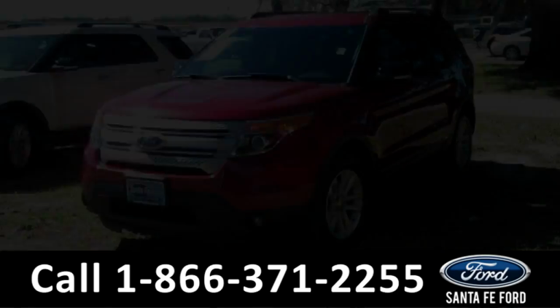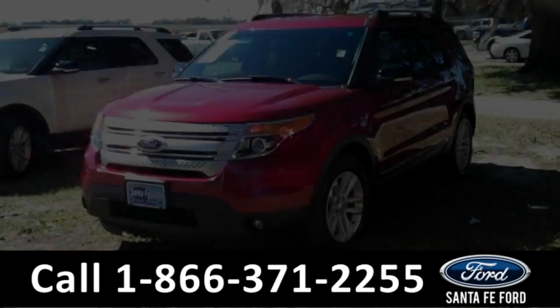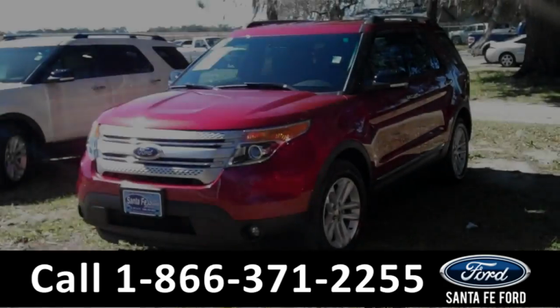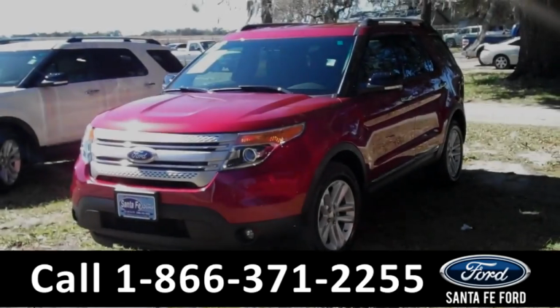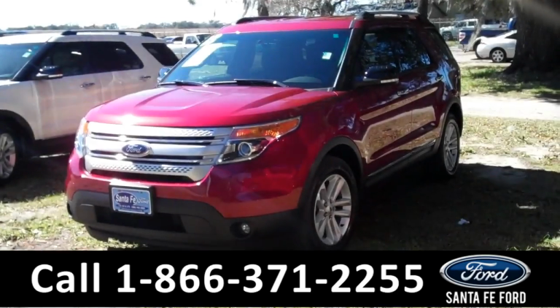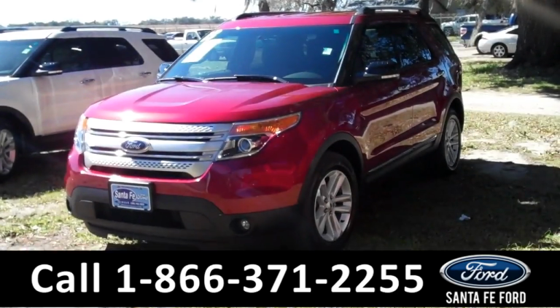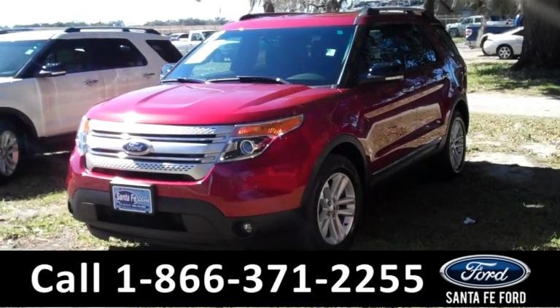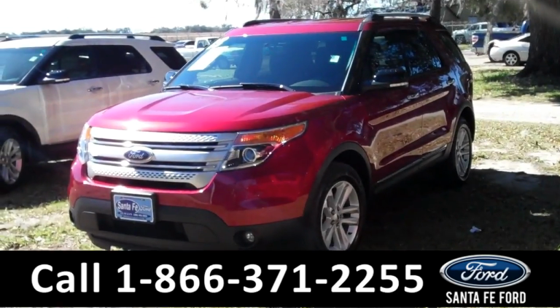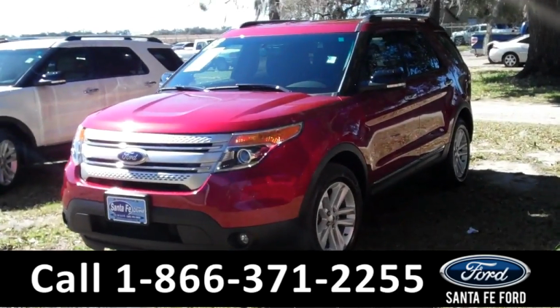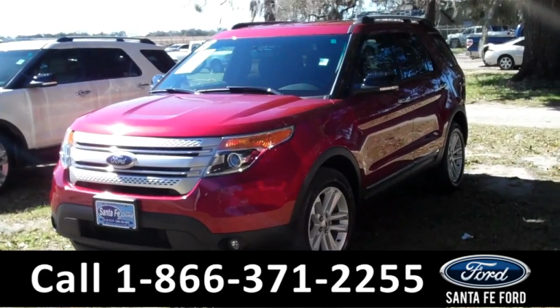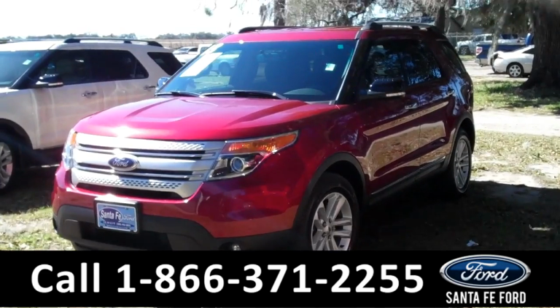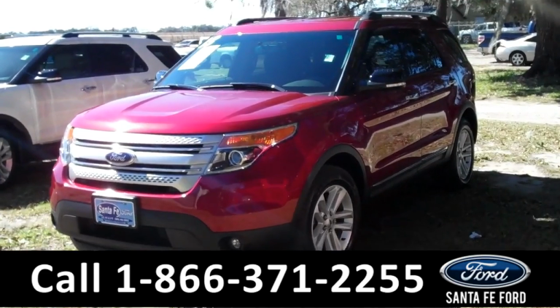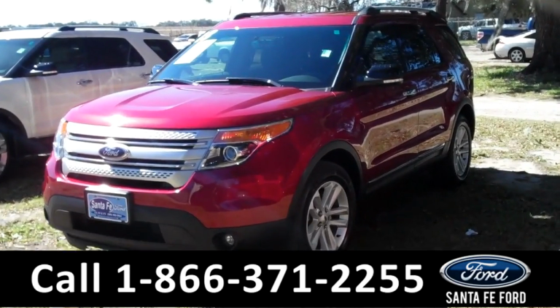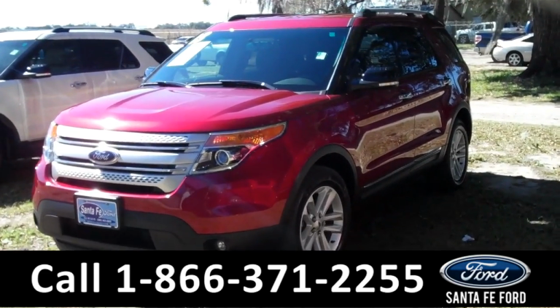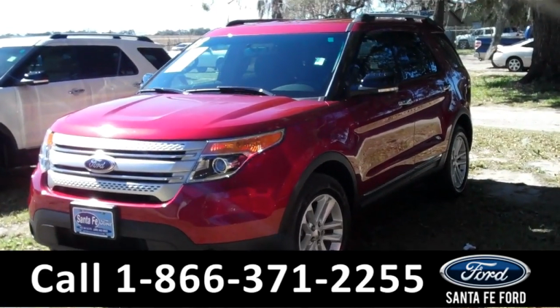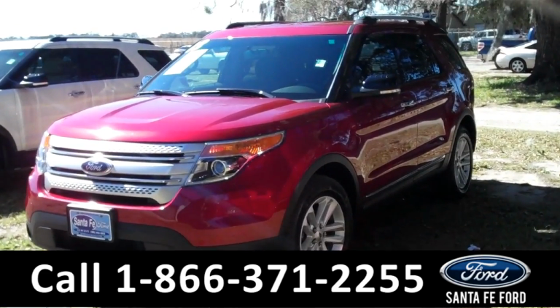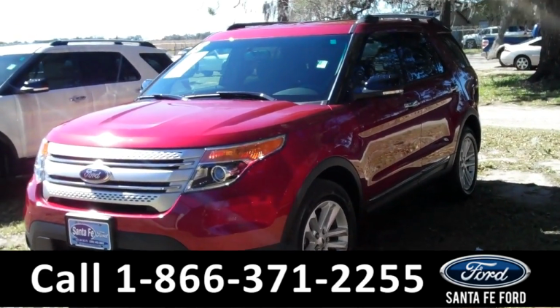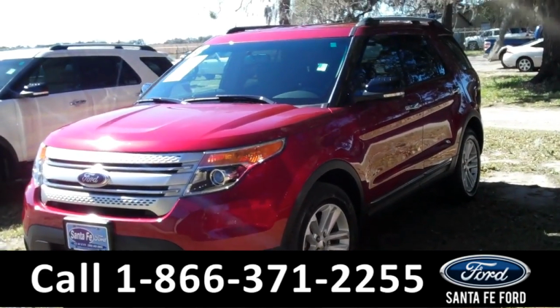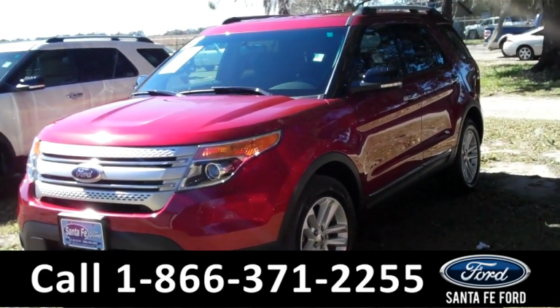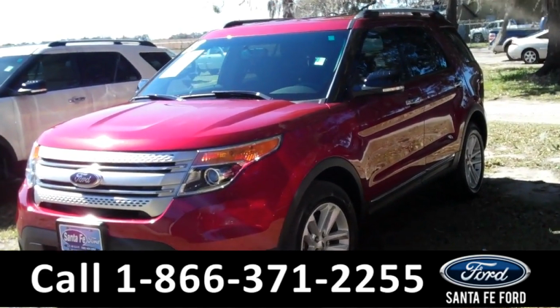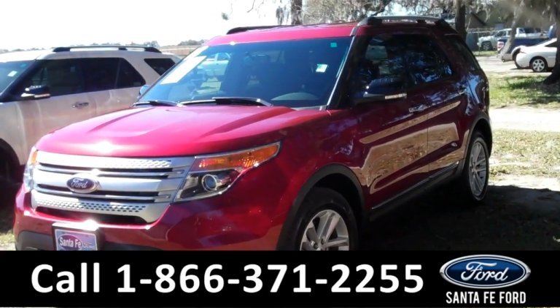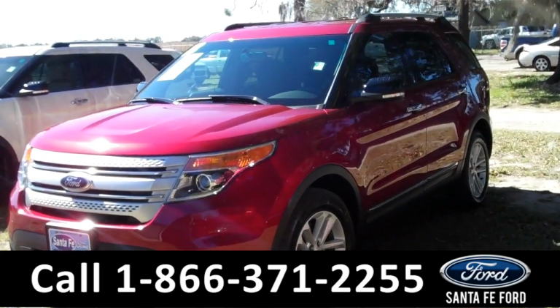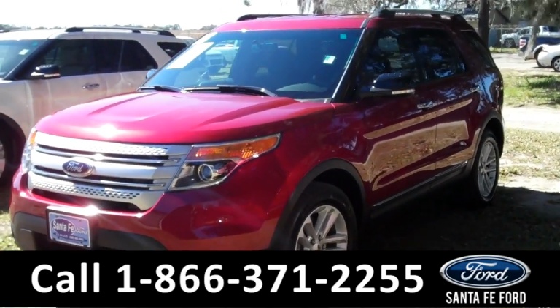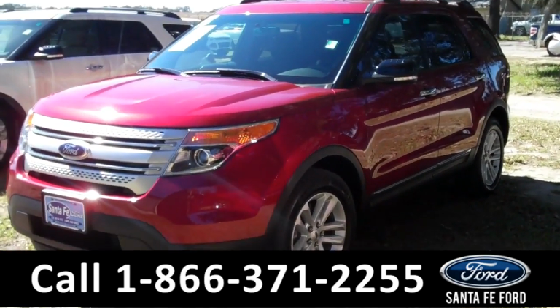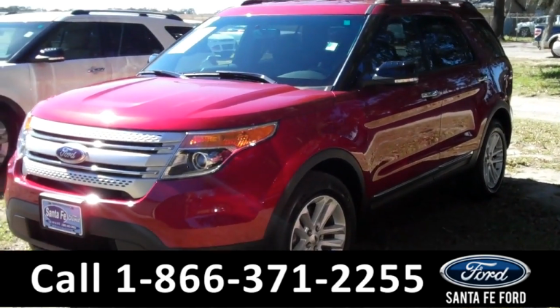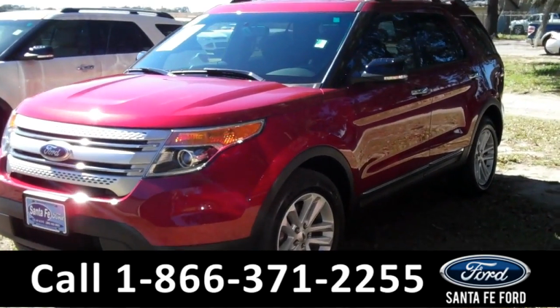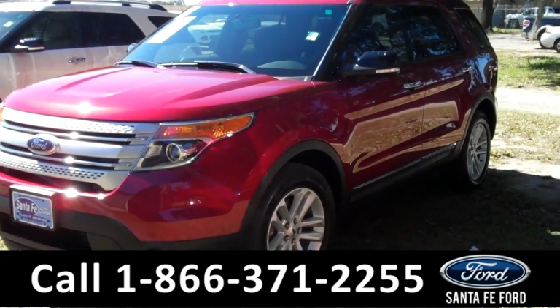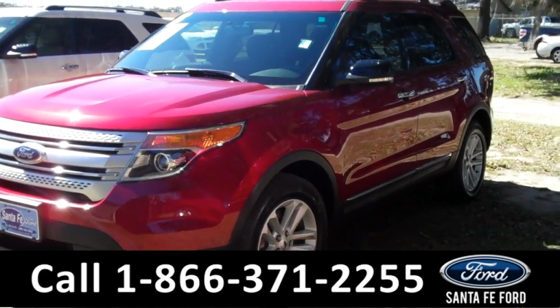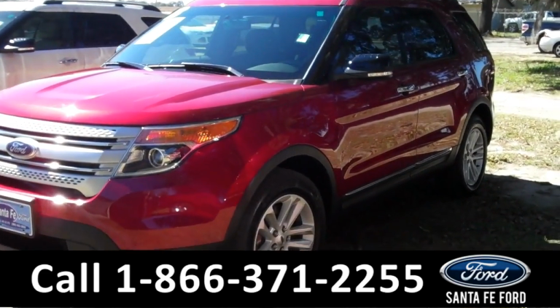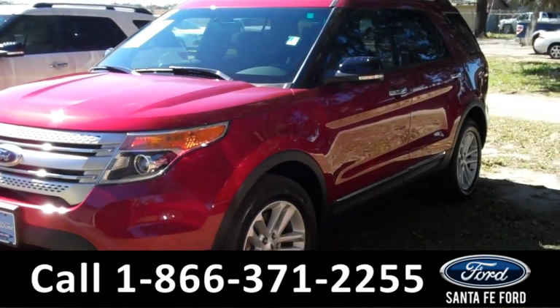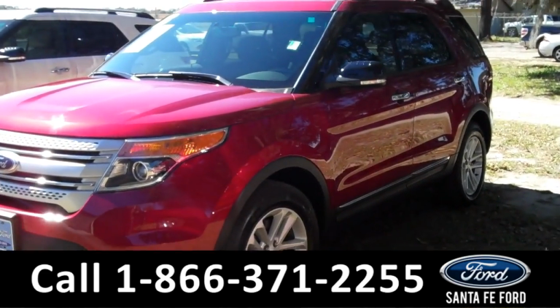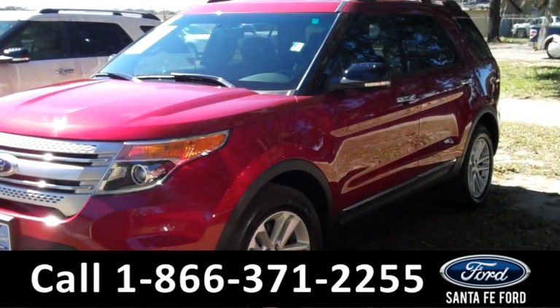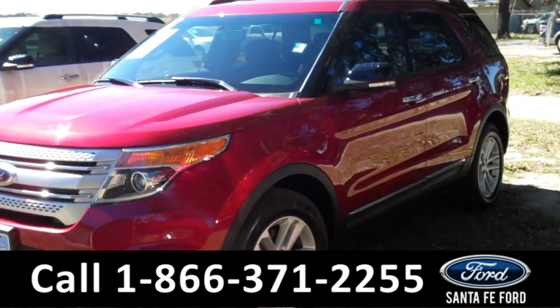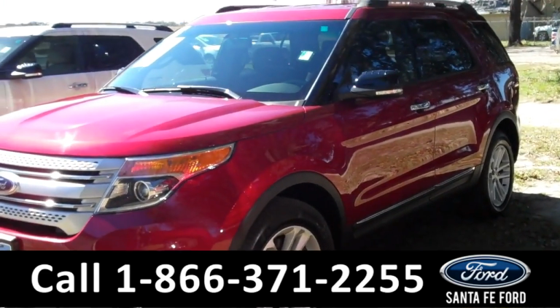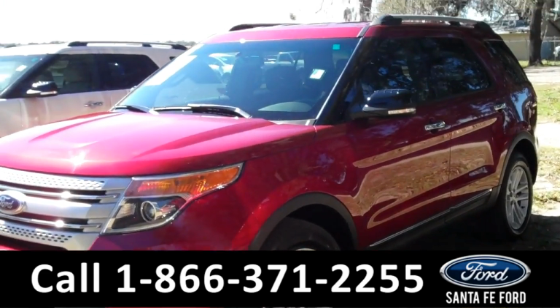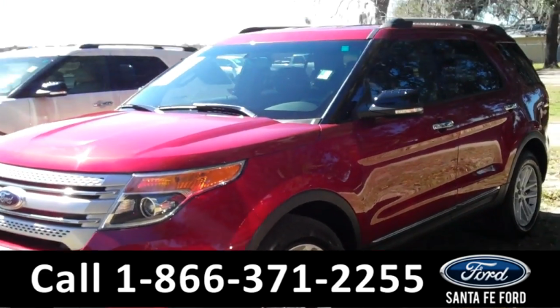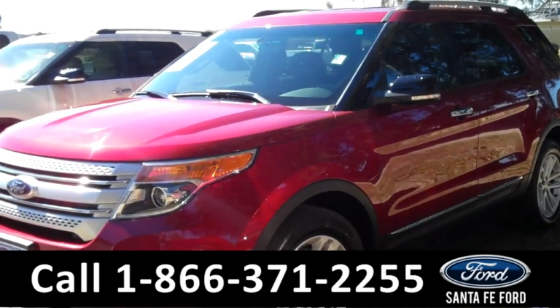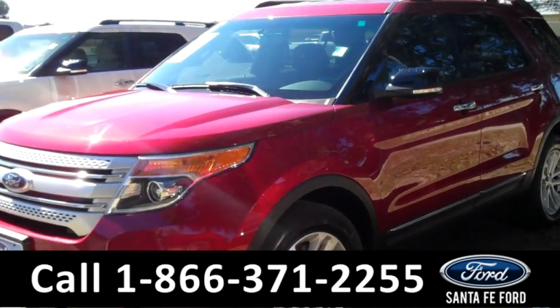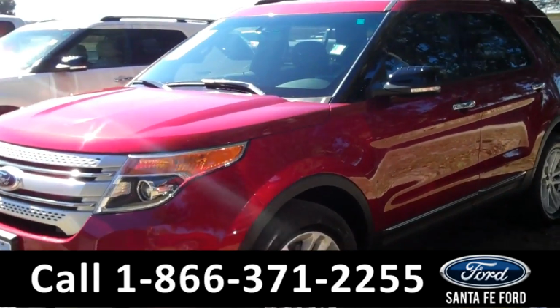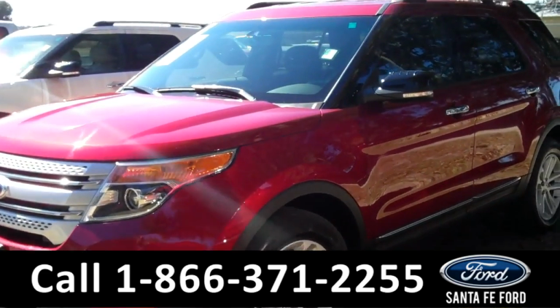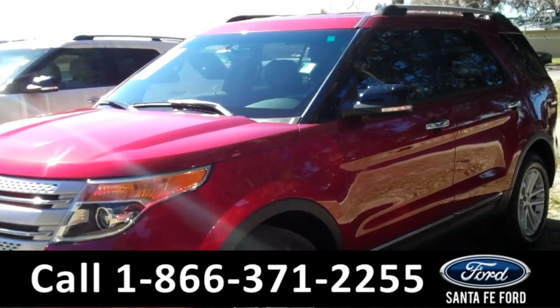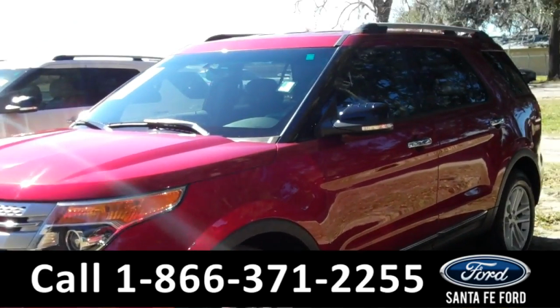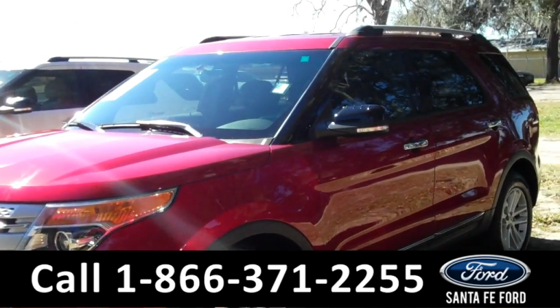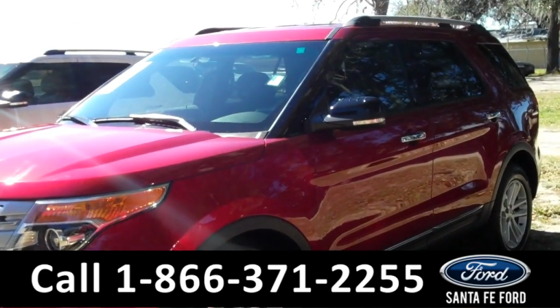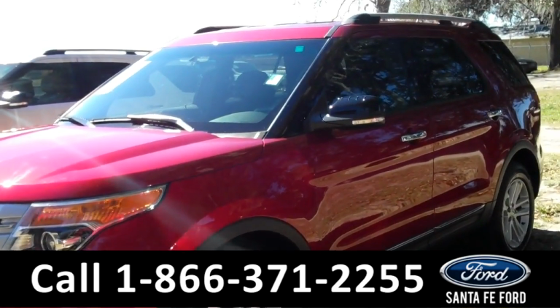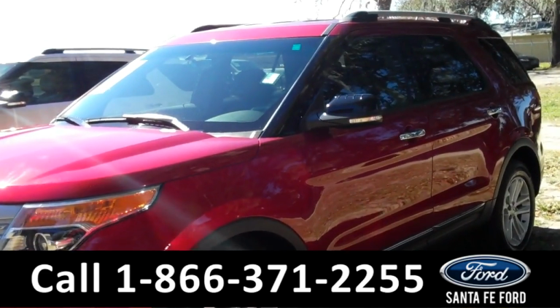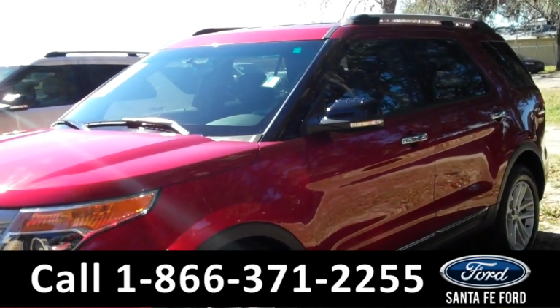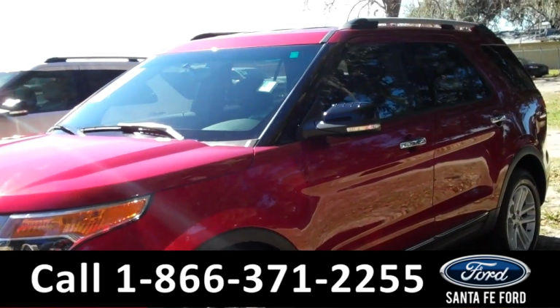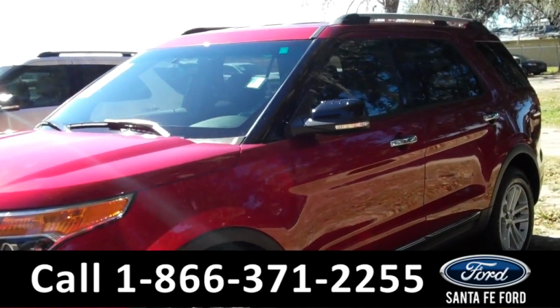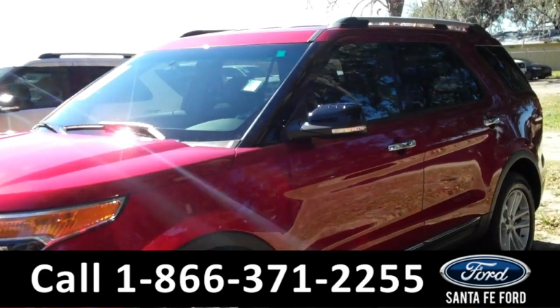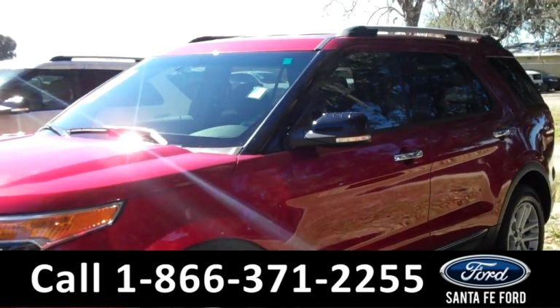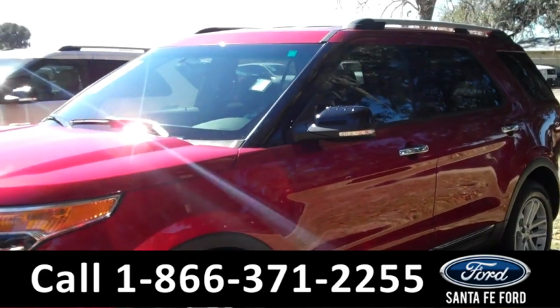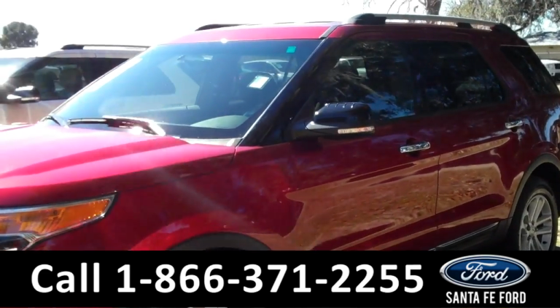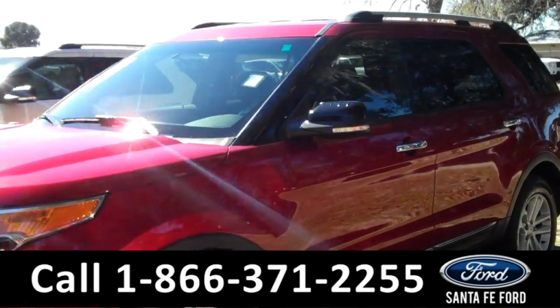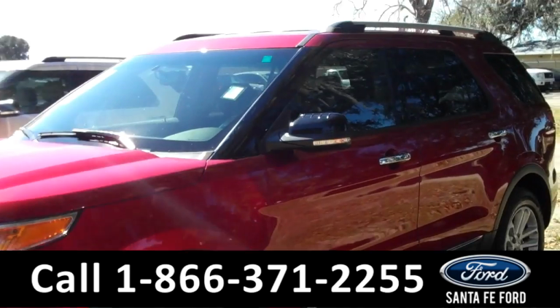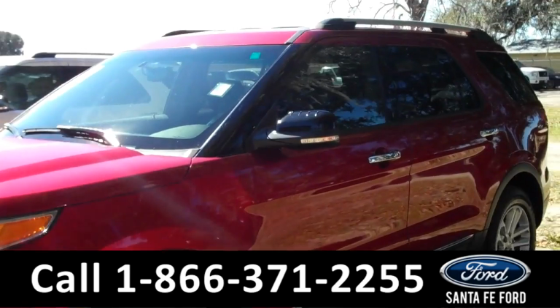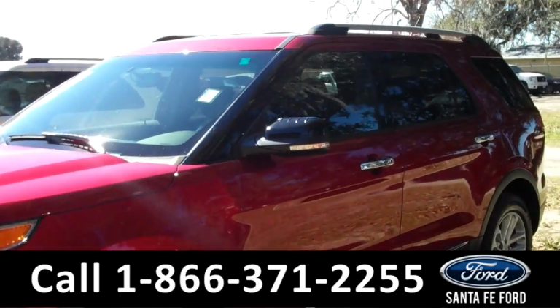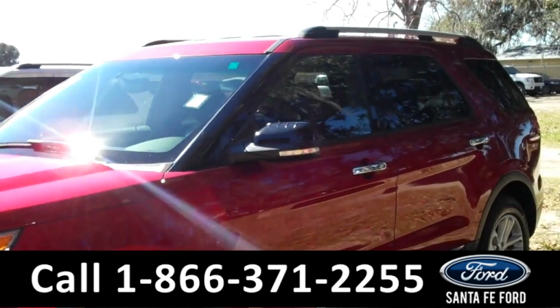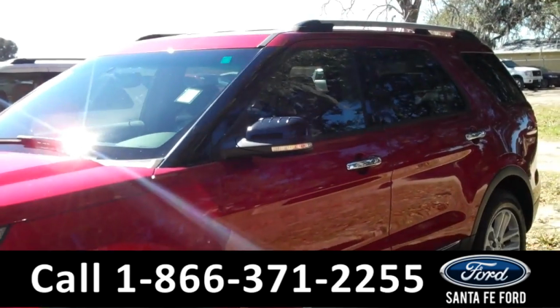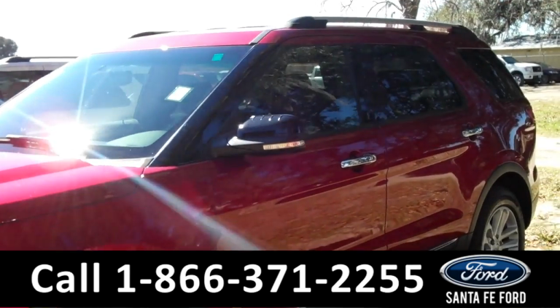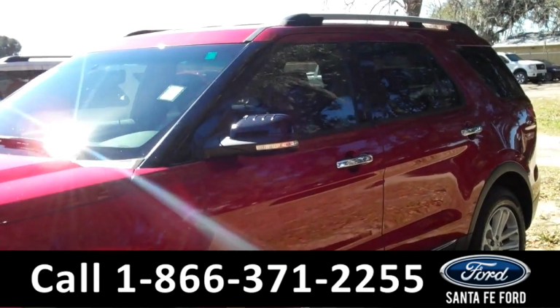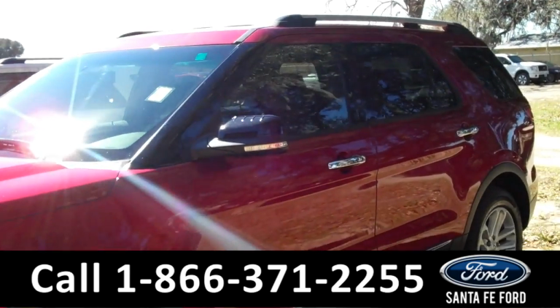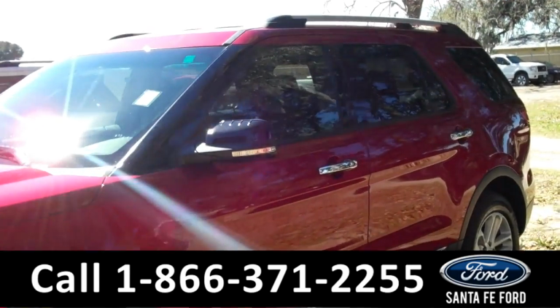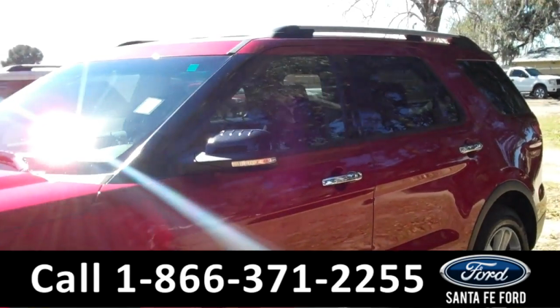Hey y'all, it's Corinne from Santafe Ford, and today I'm going to be showing you a 2013 Ford Explorer XLT.